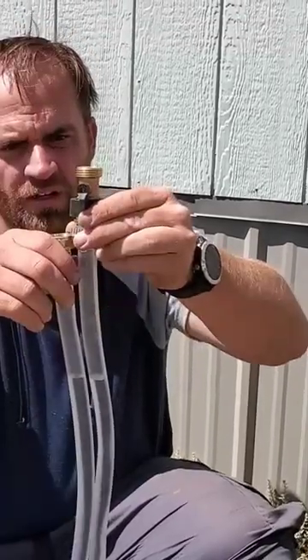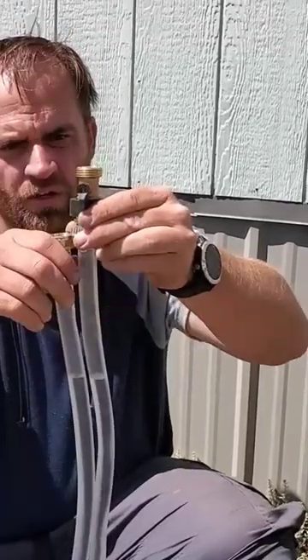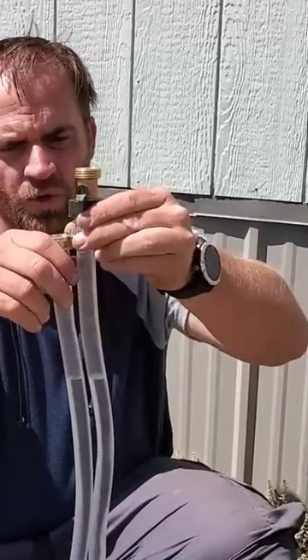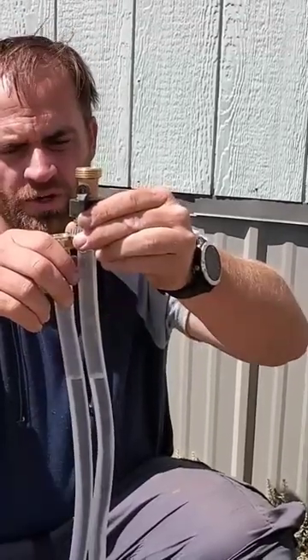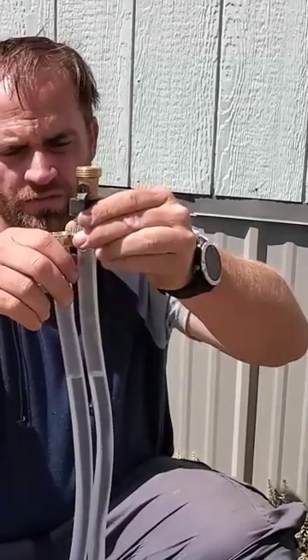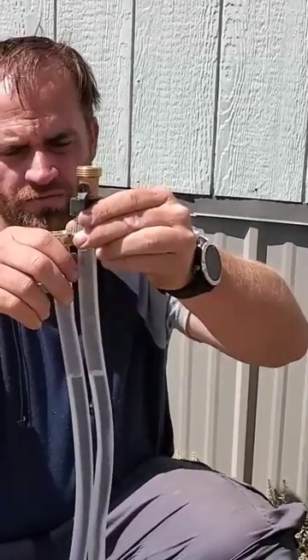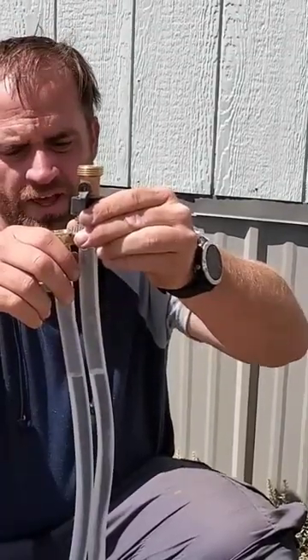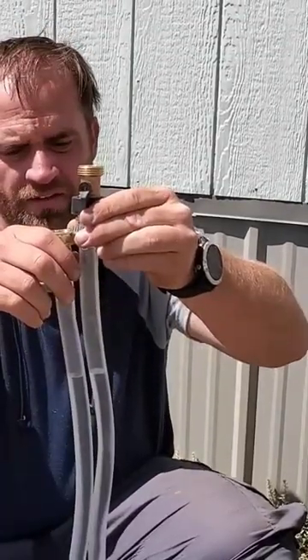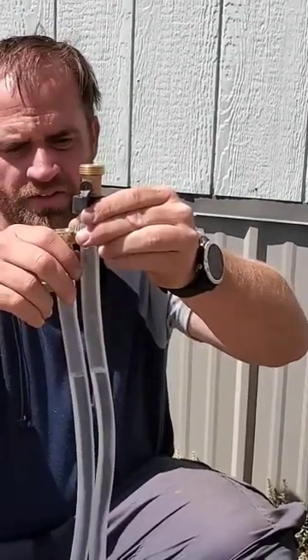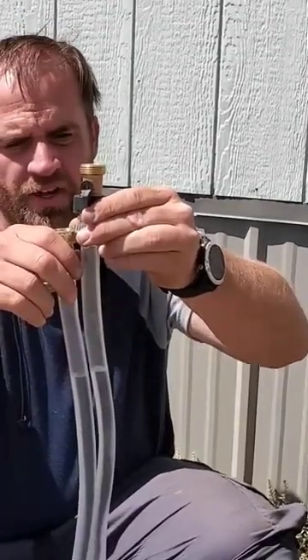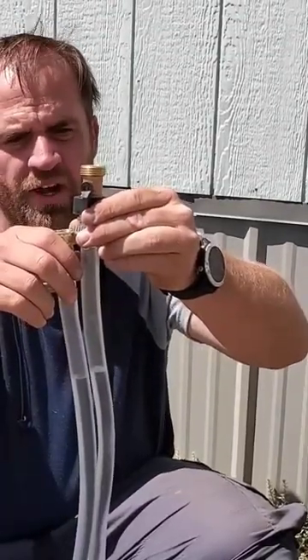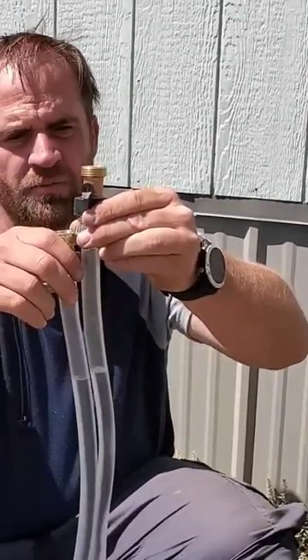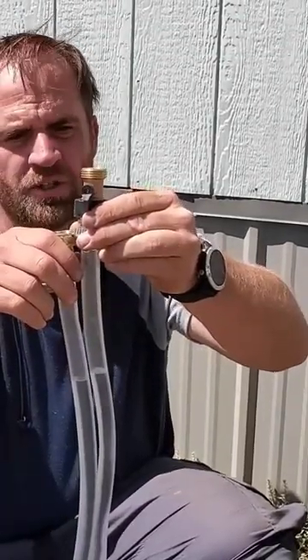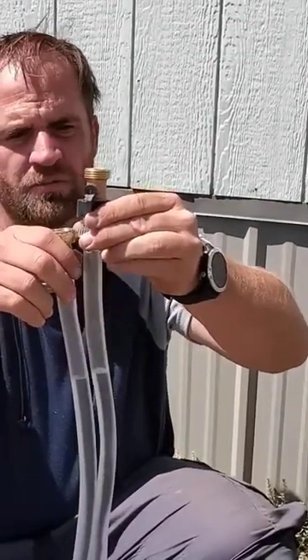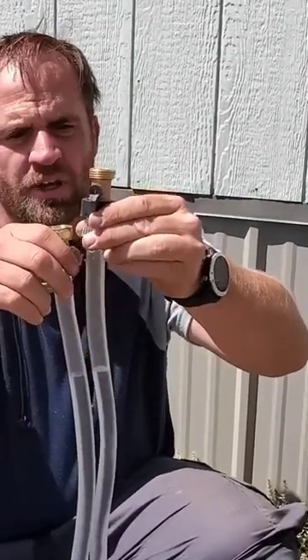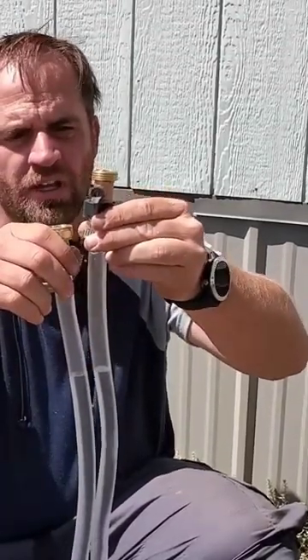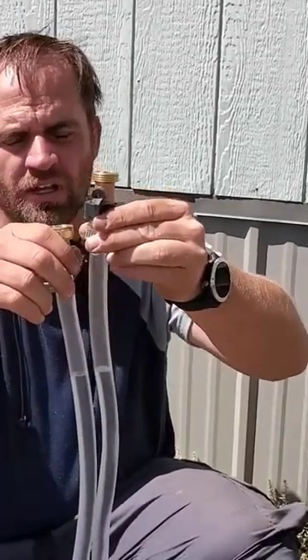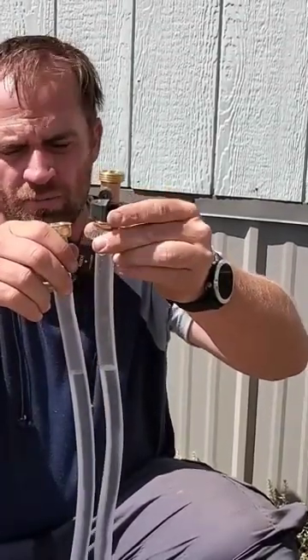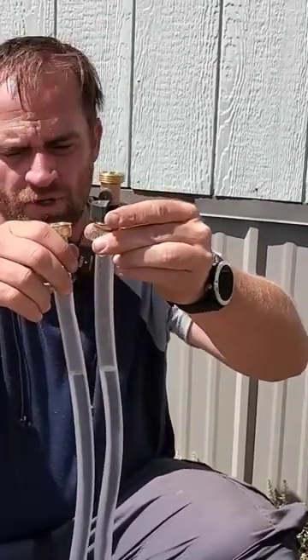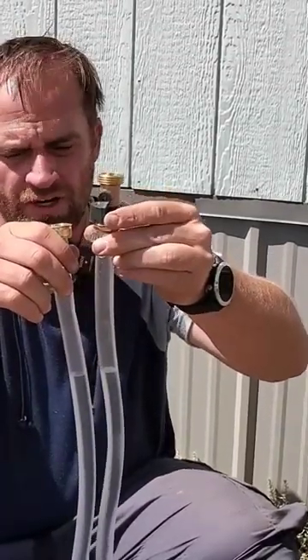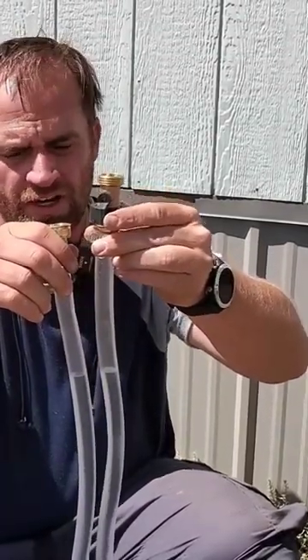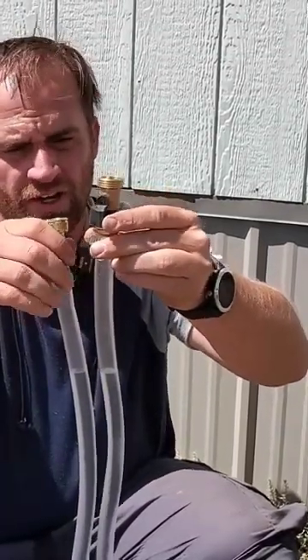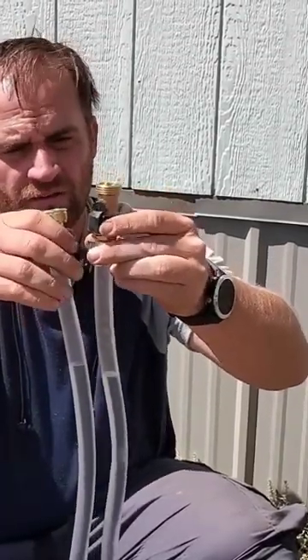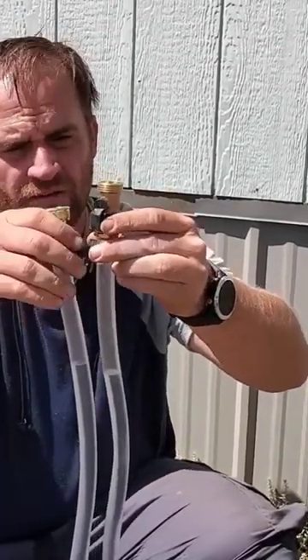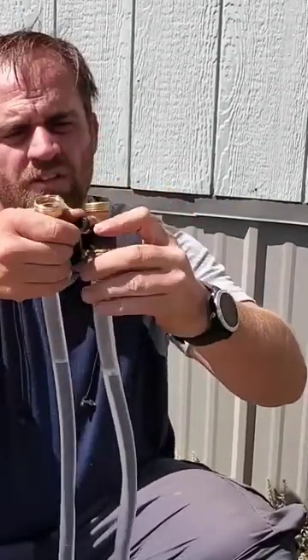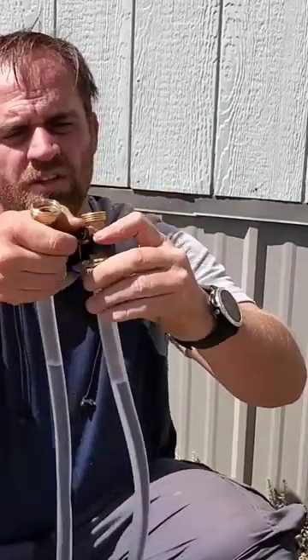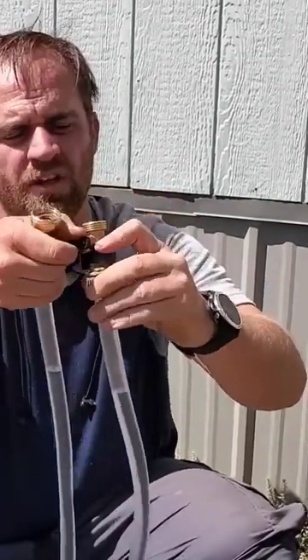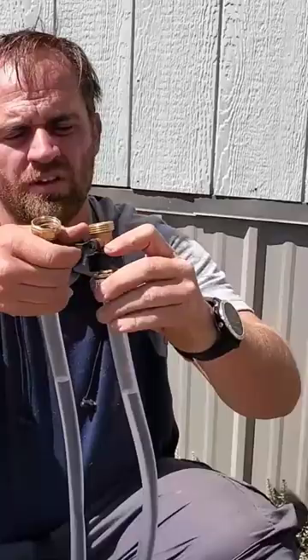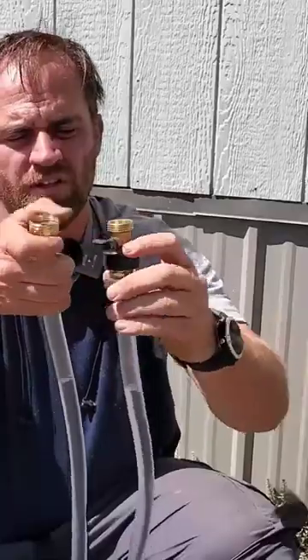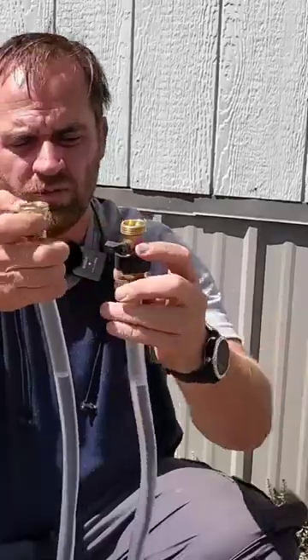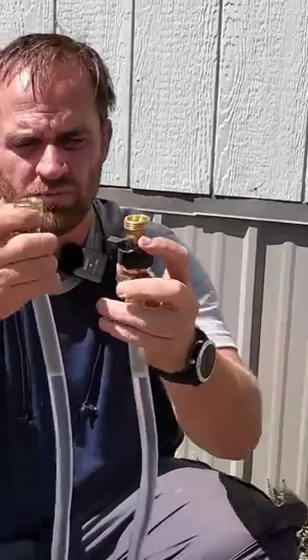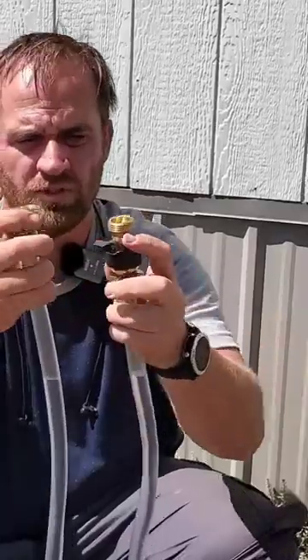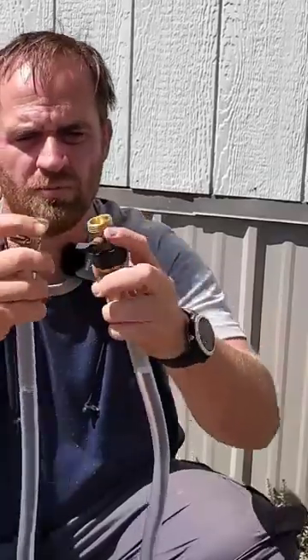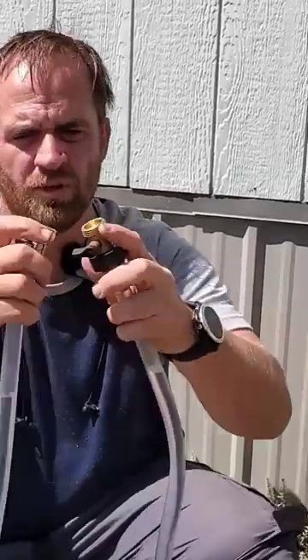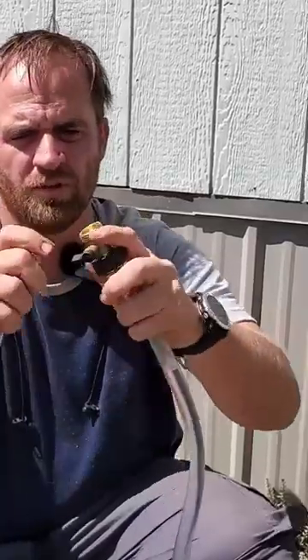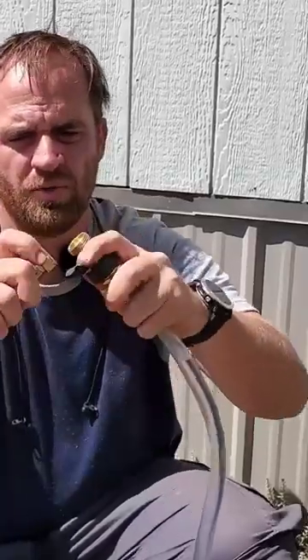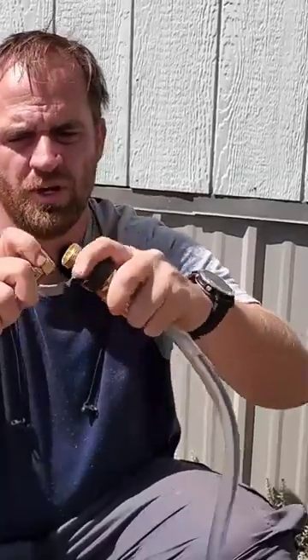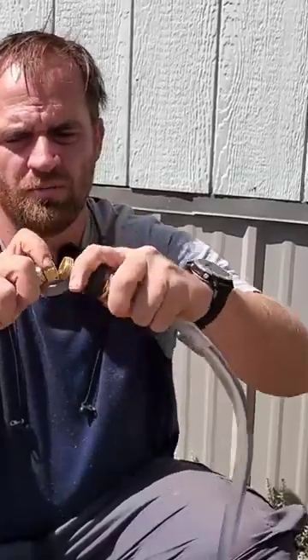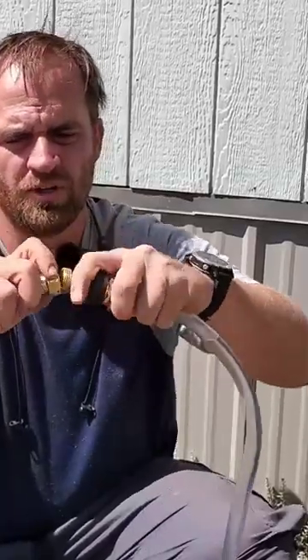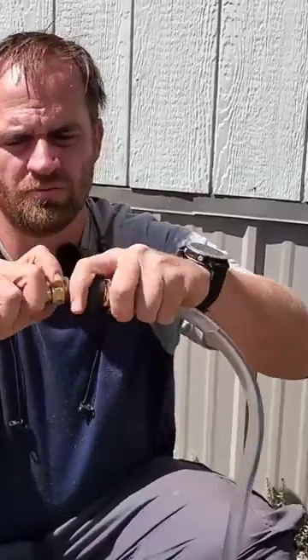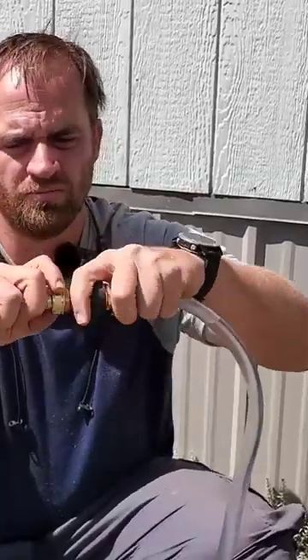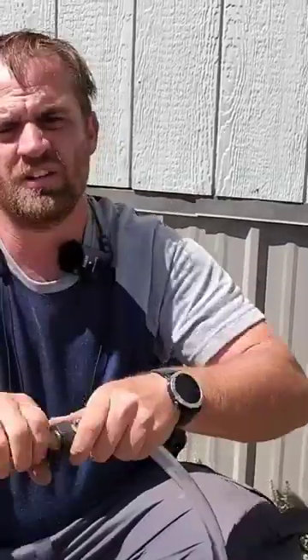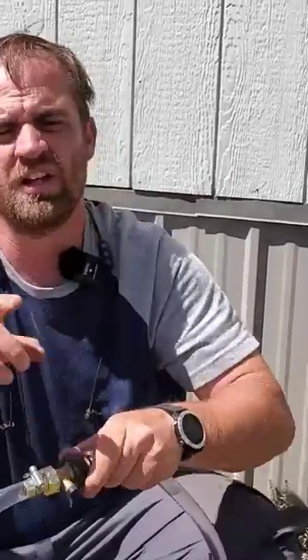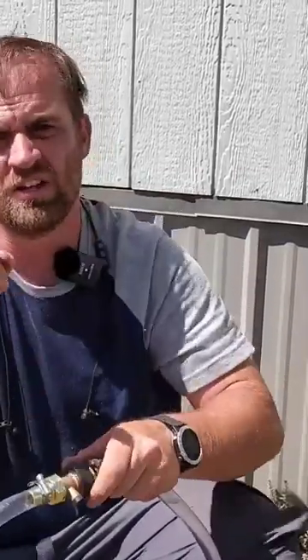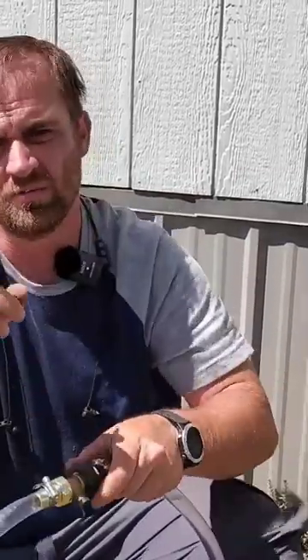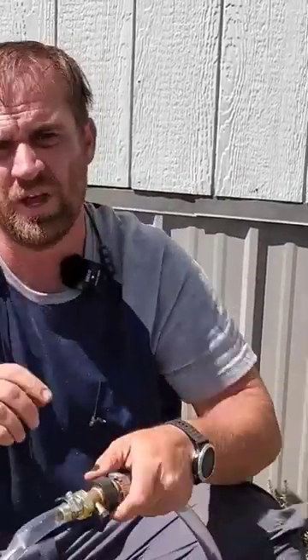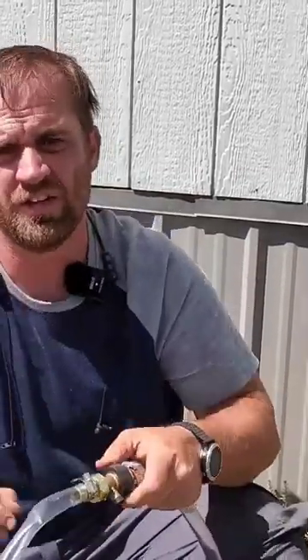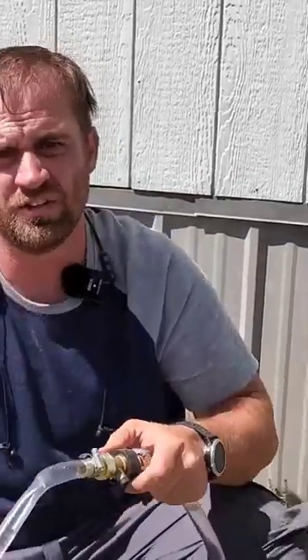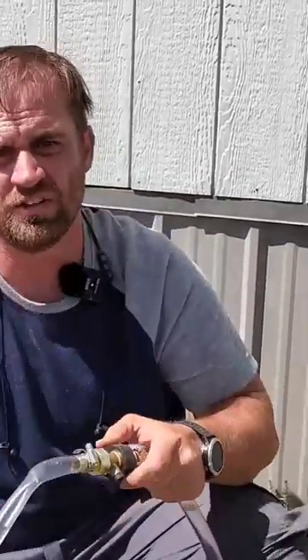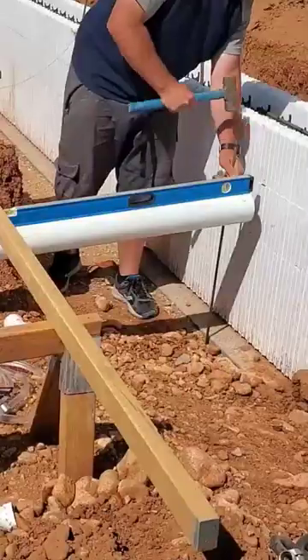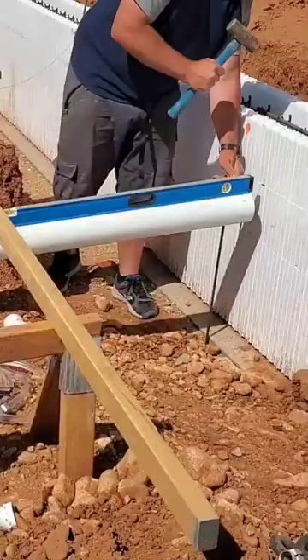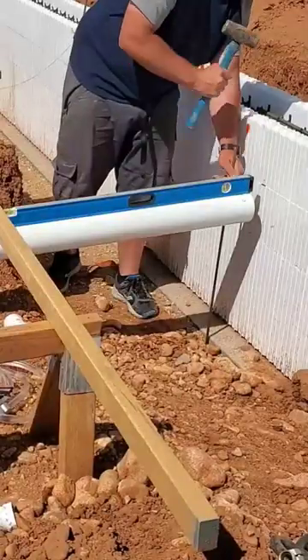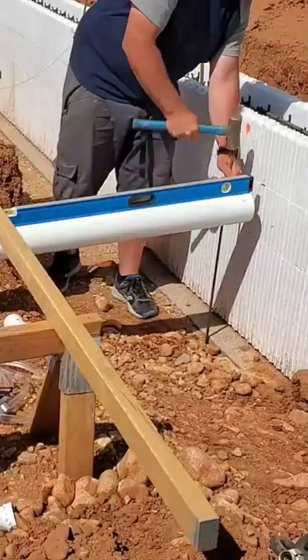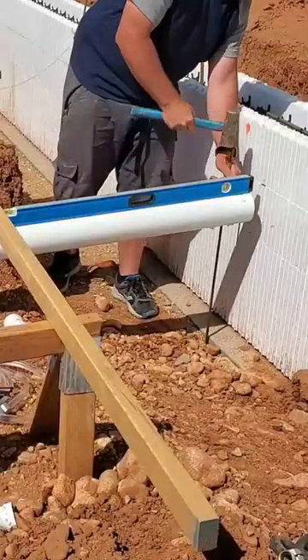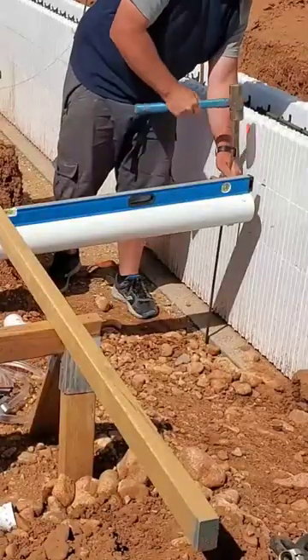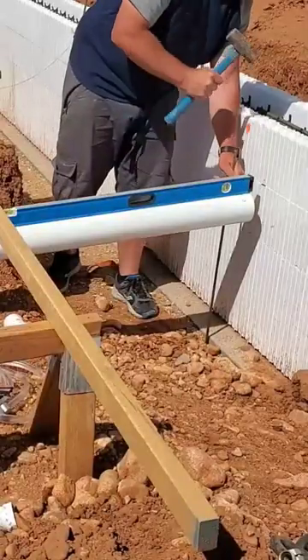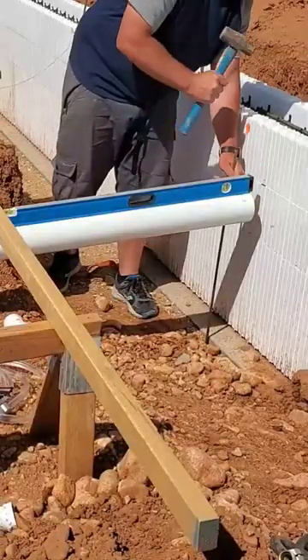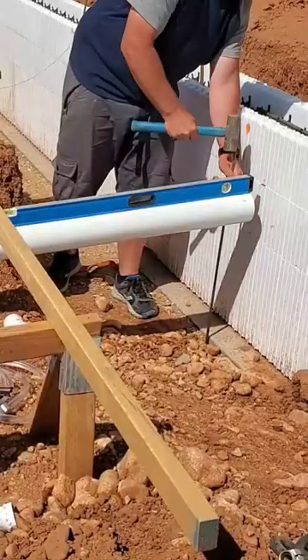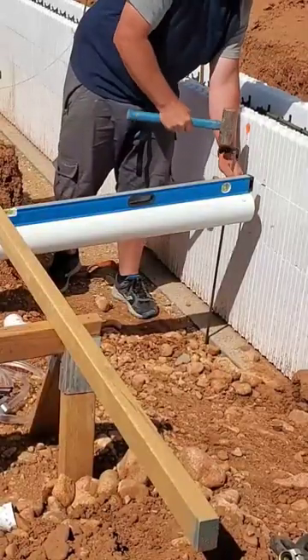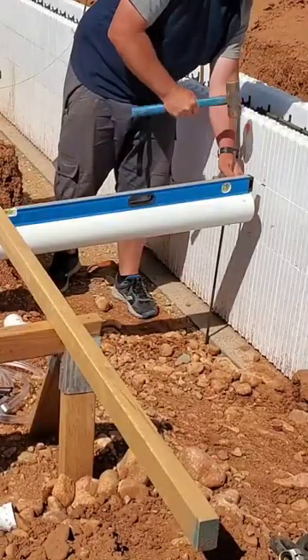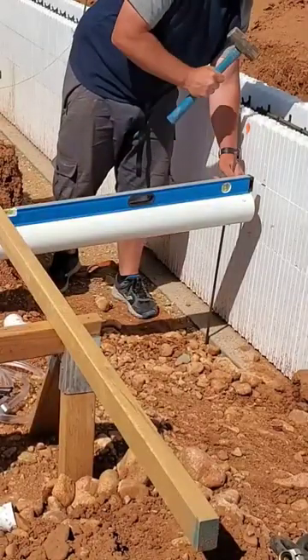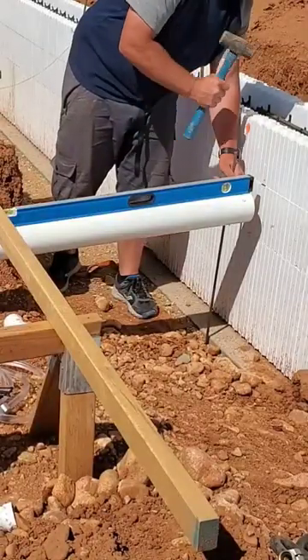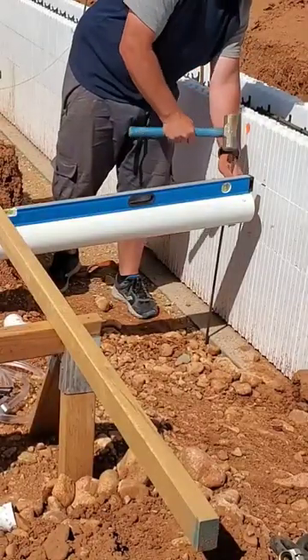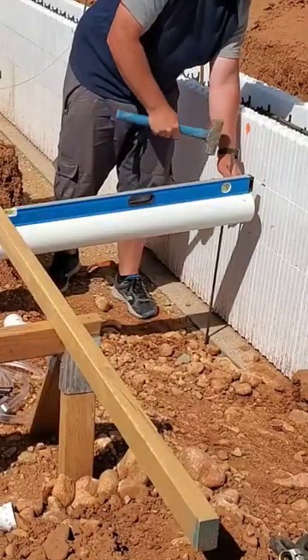And according to facts that I'm just making up right now, this is how the Egyptians built the pyramids. Now you can pass your Egyptian history test class.